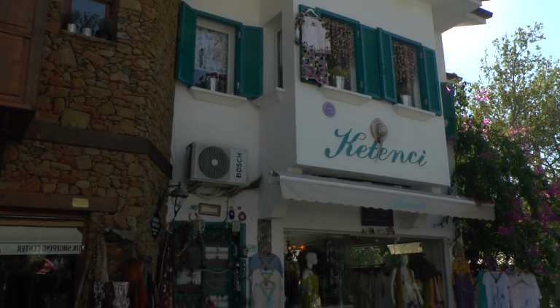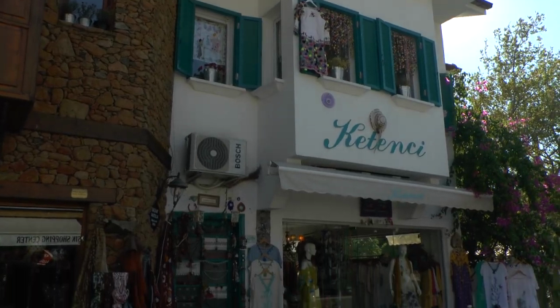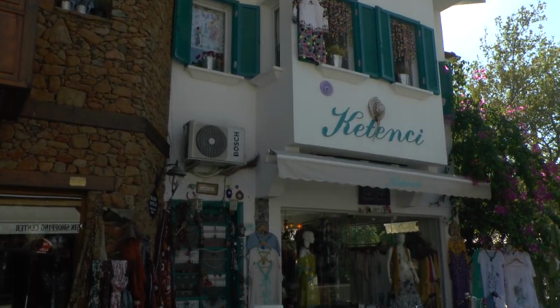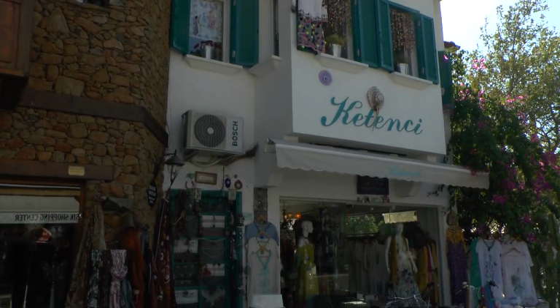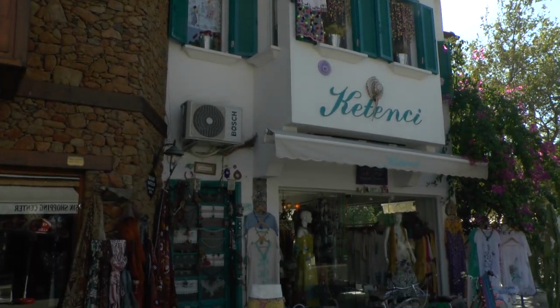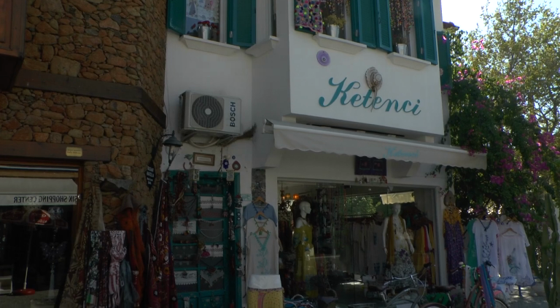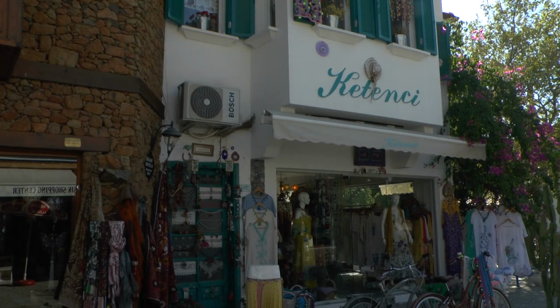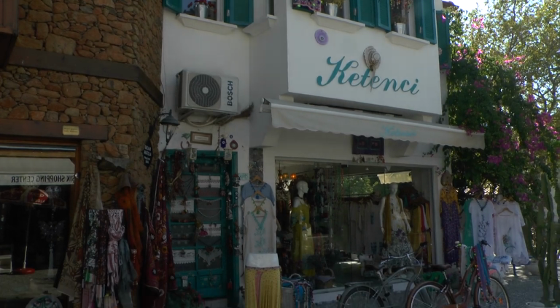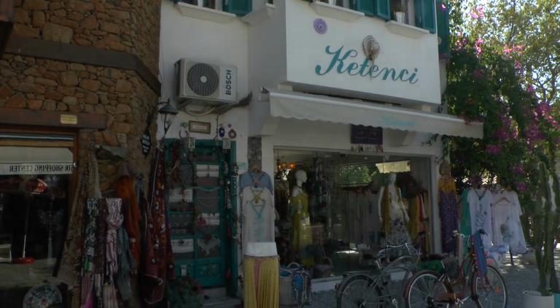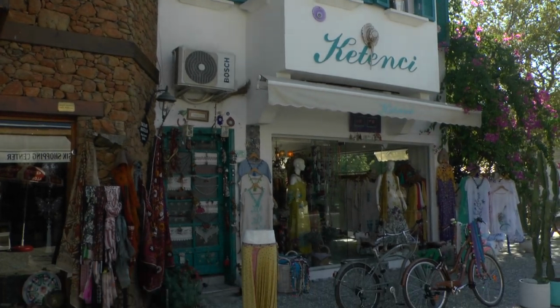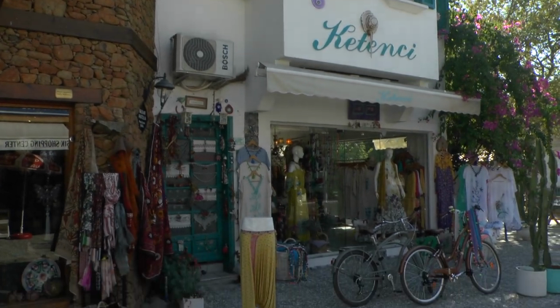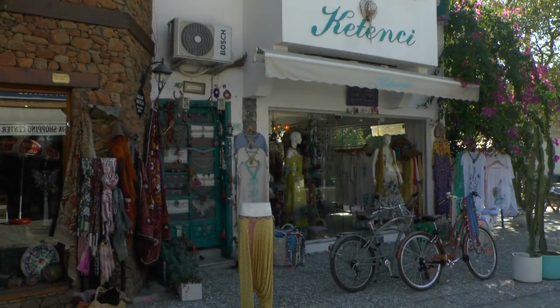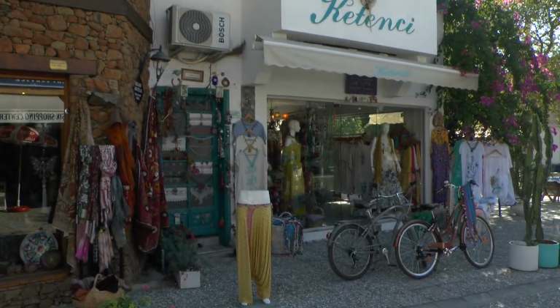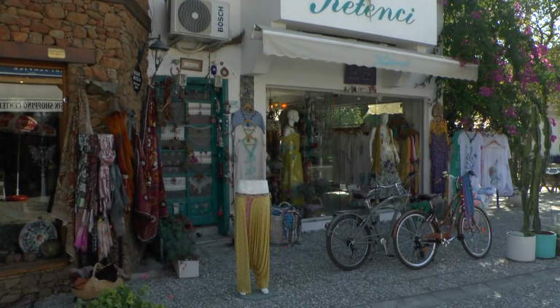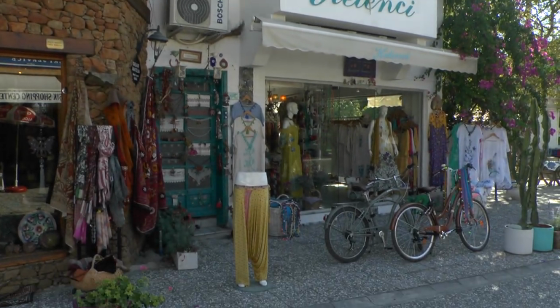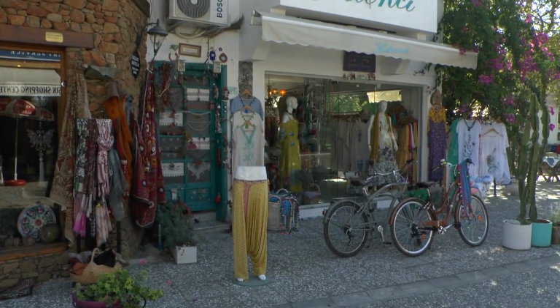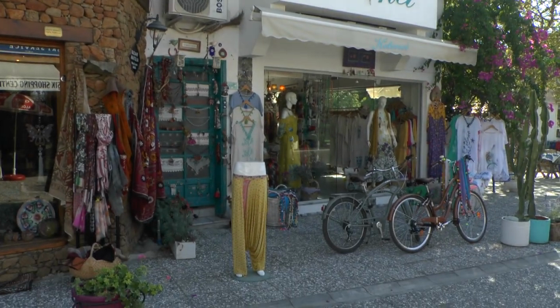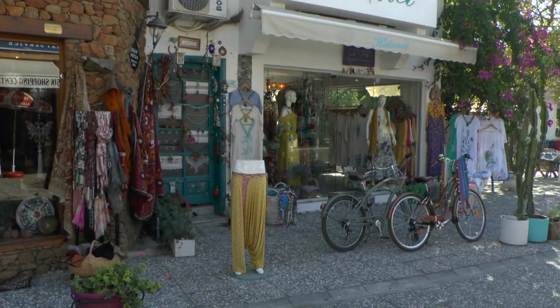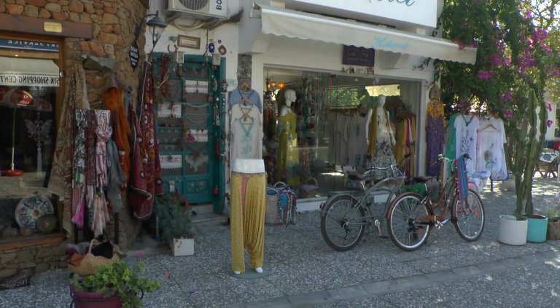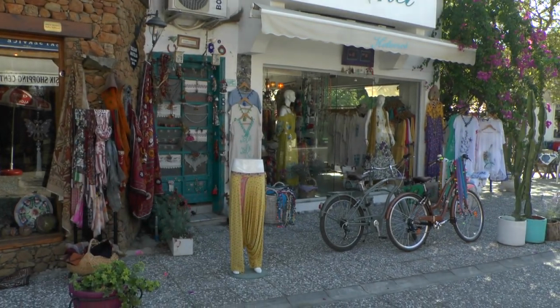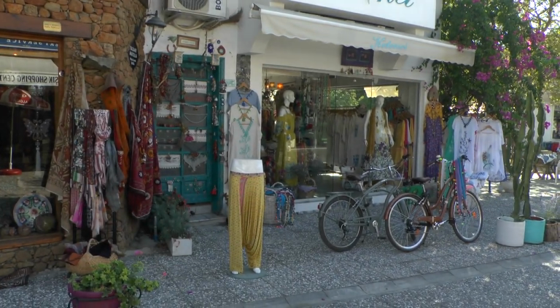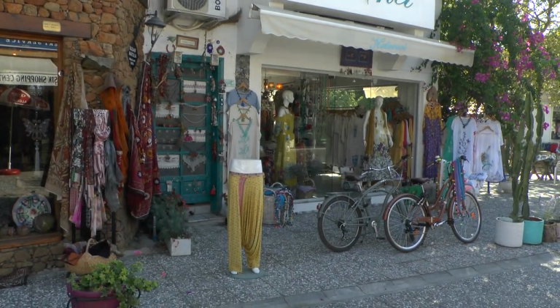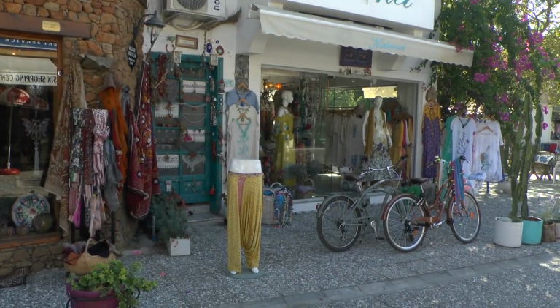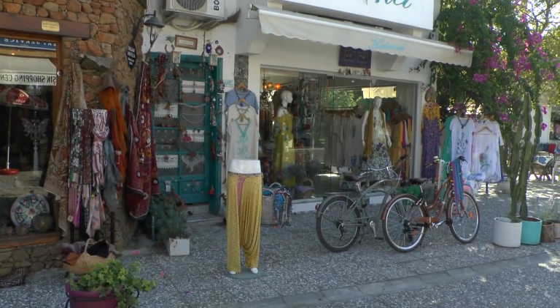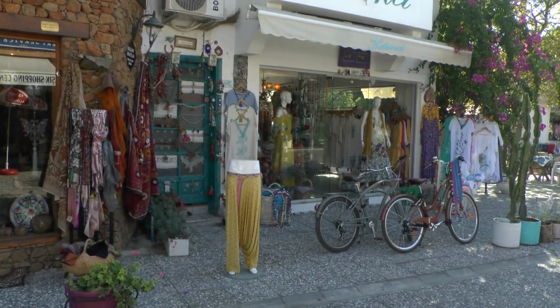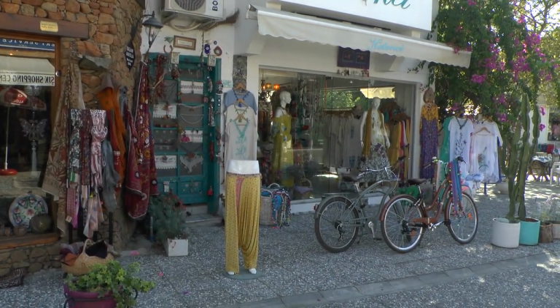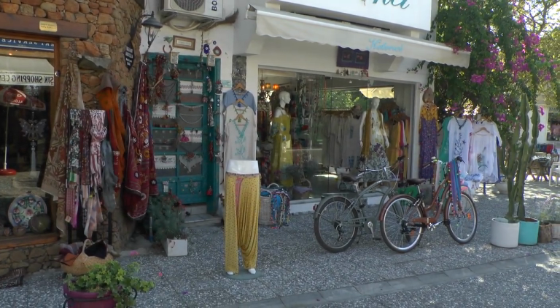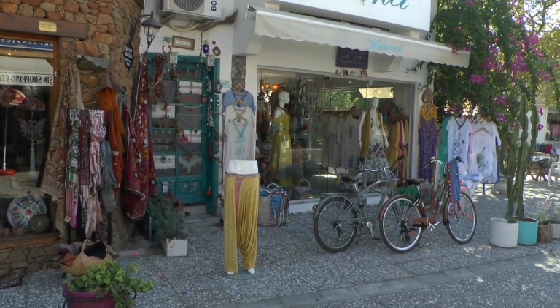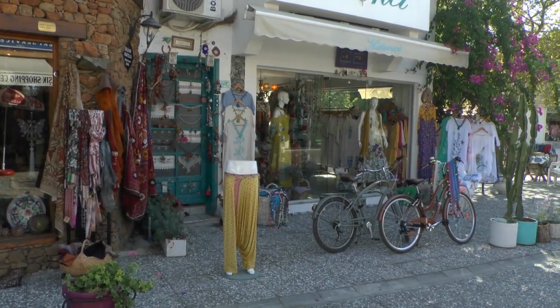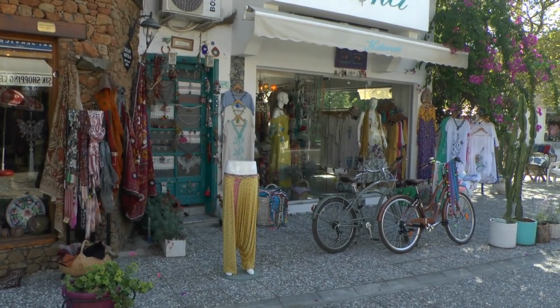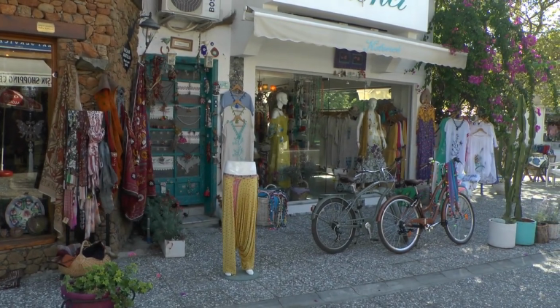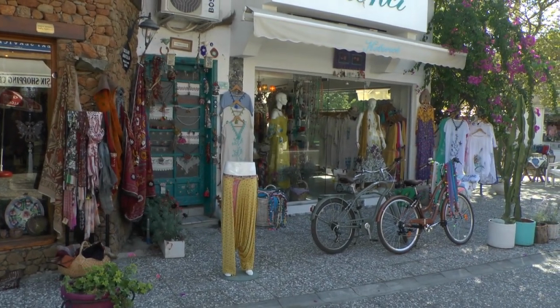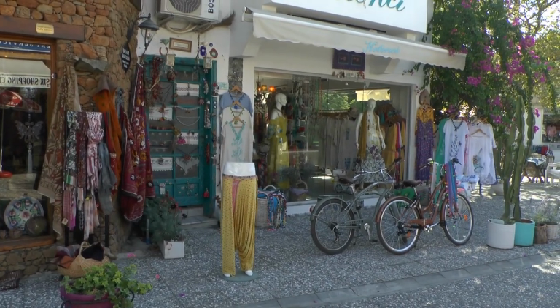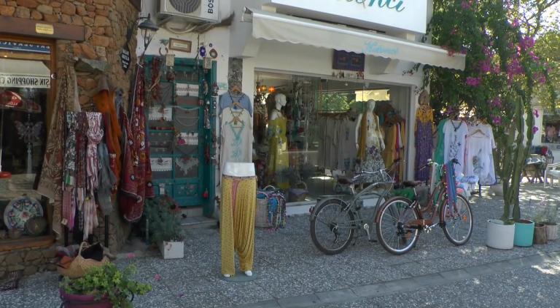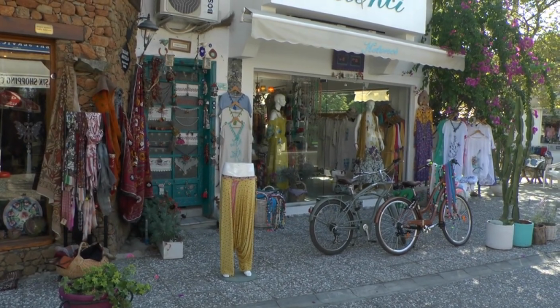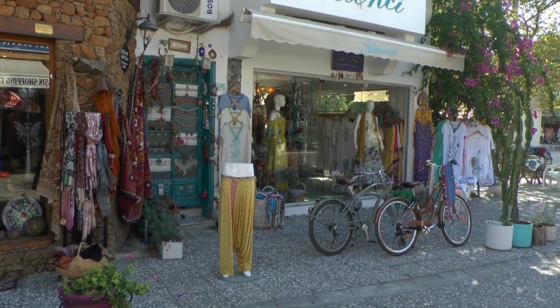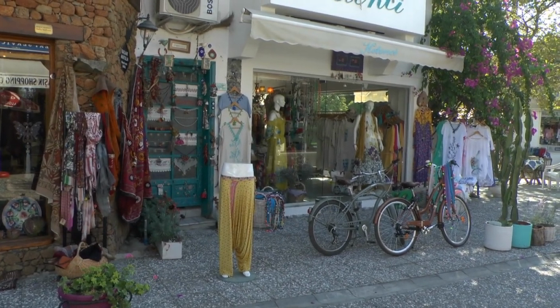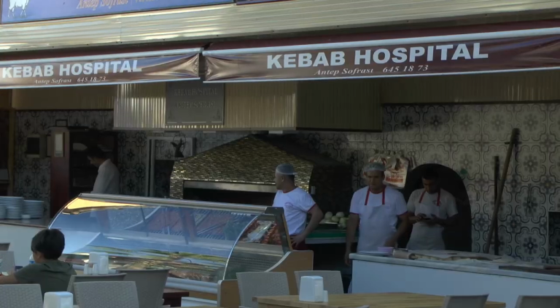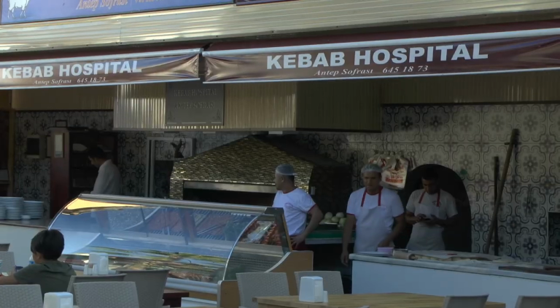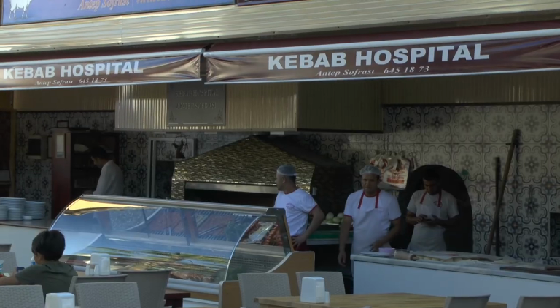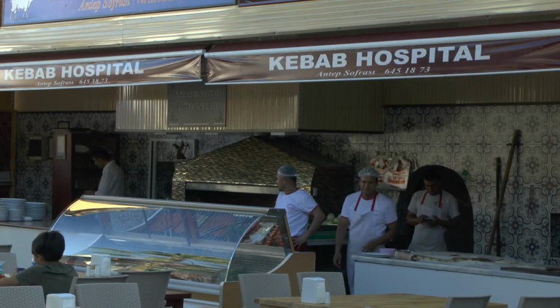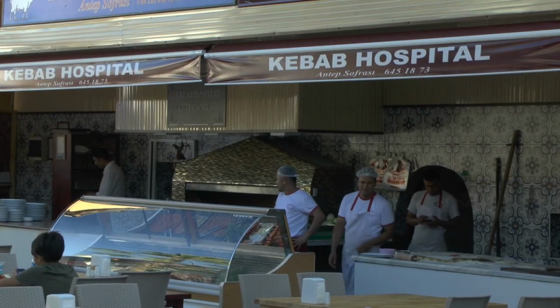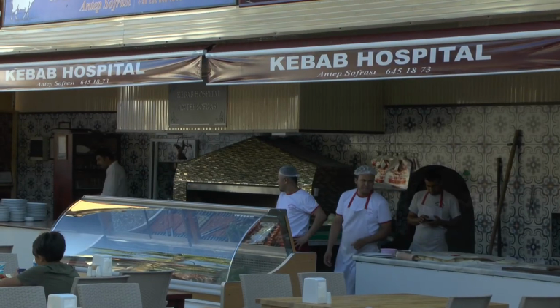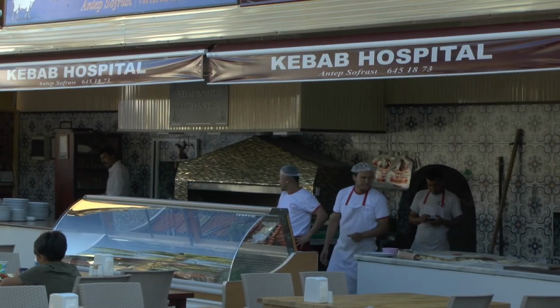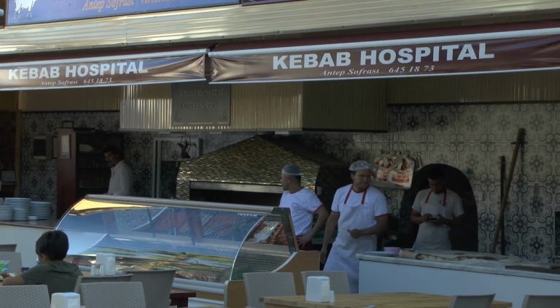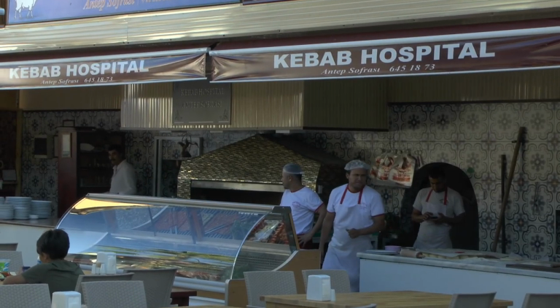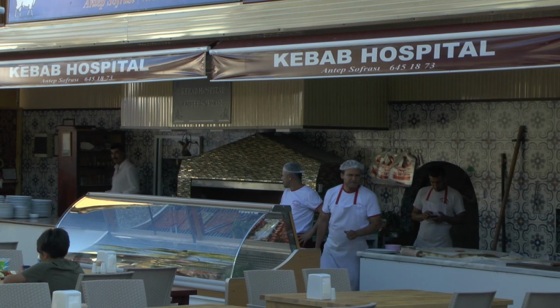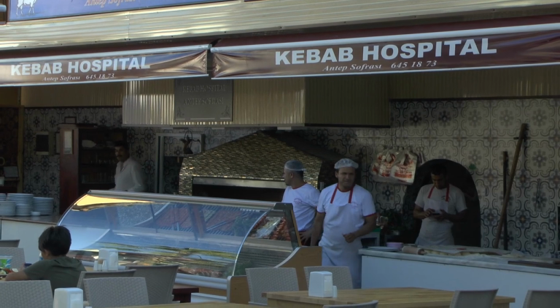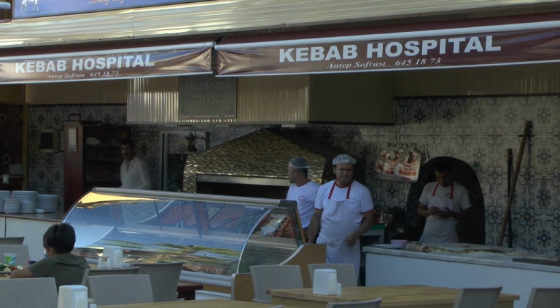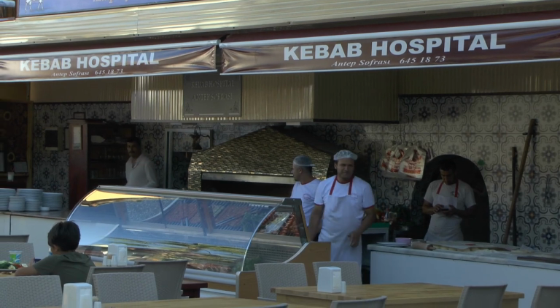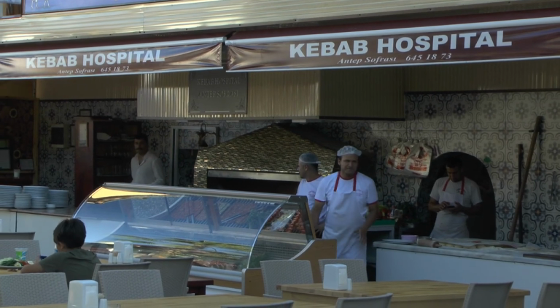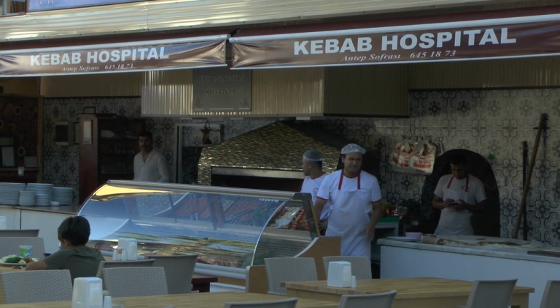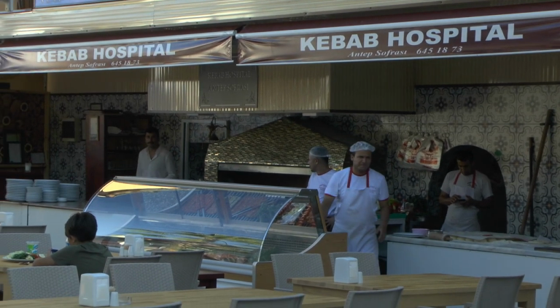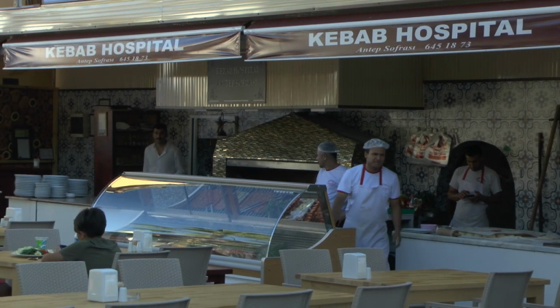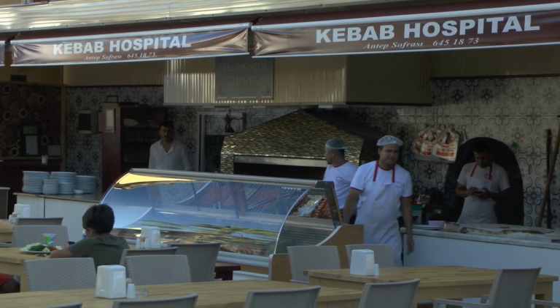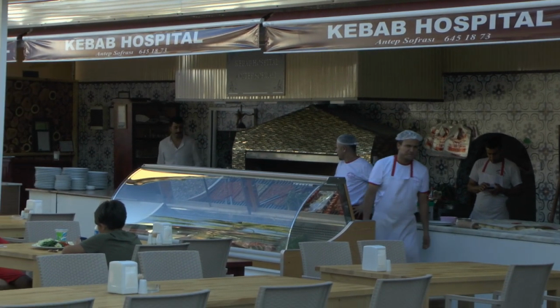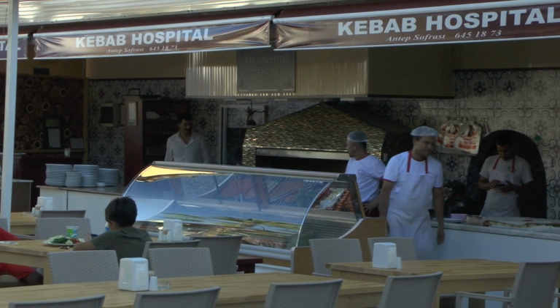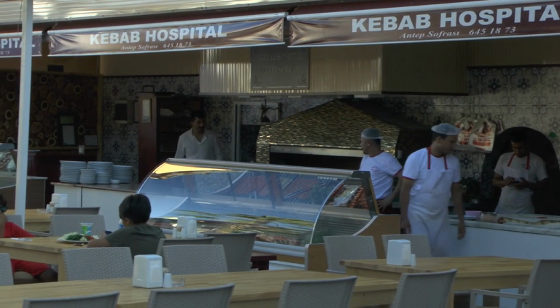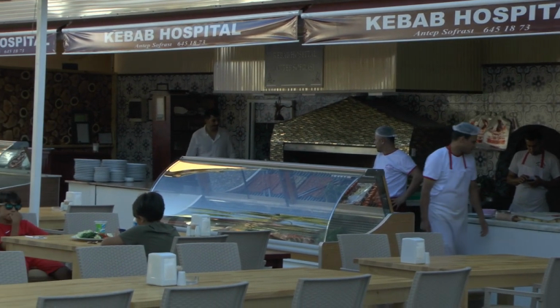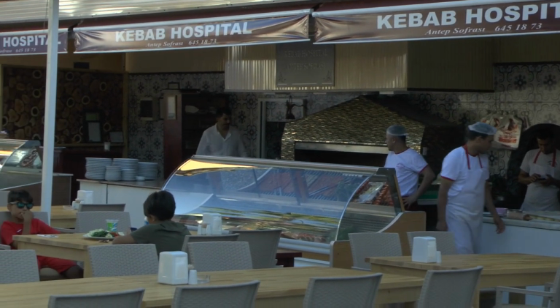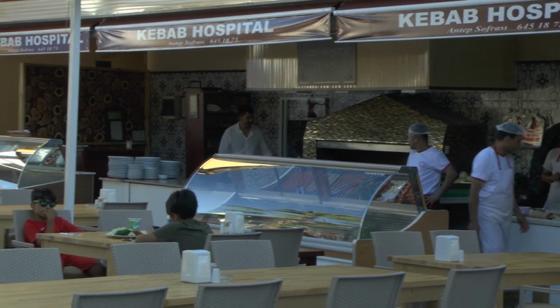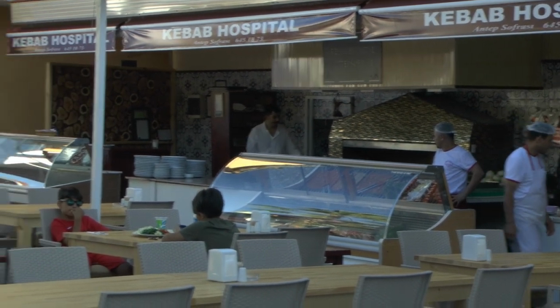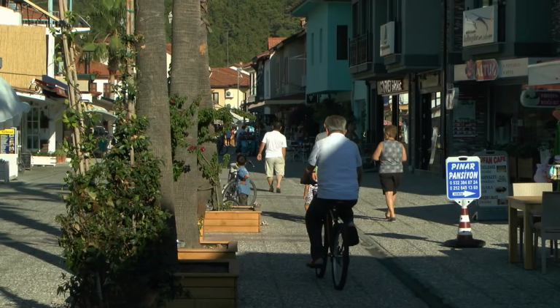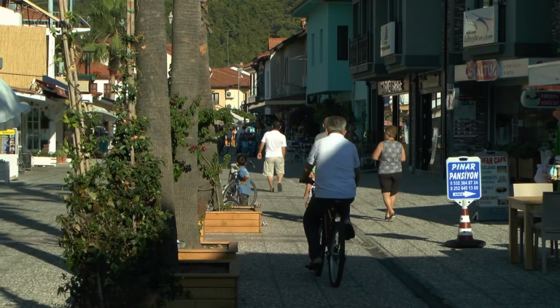There are some lovely hotels, bars and restaurants in this little town. It's well worth a stopover.